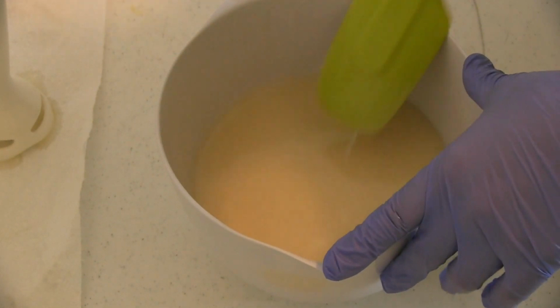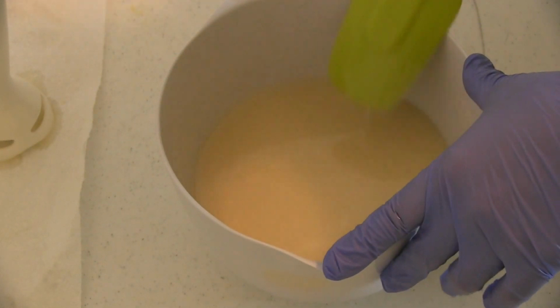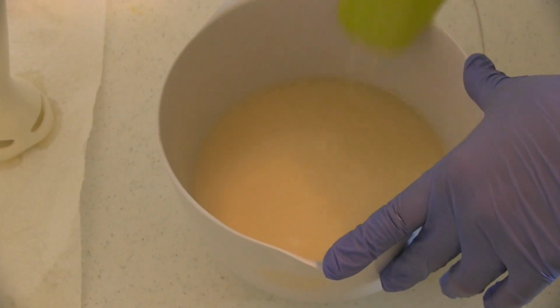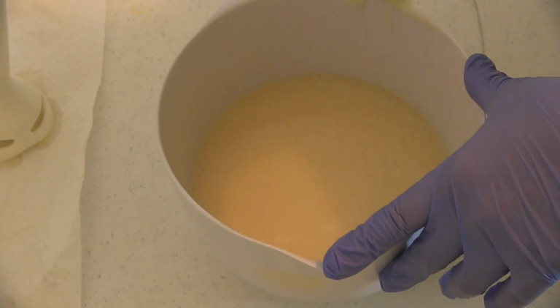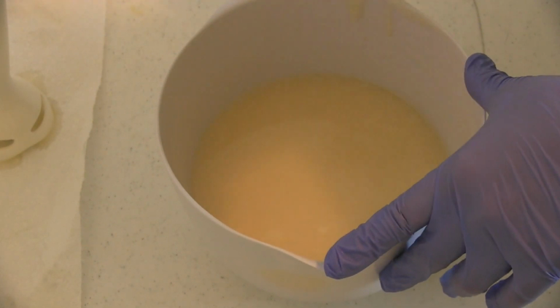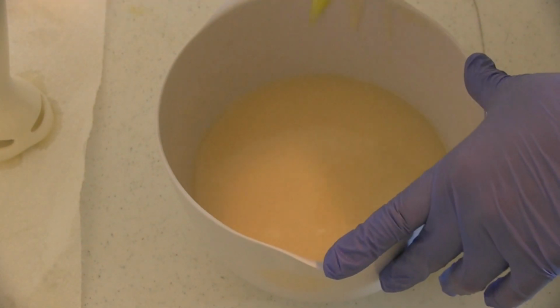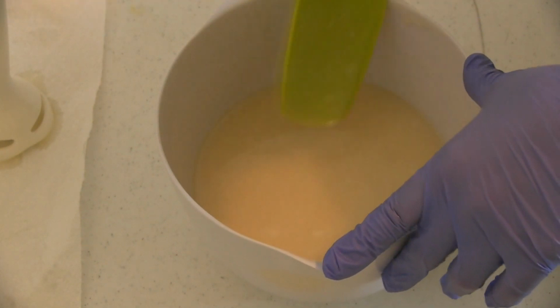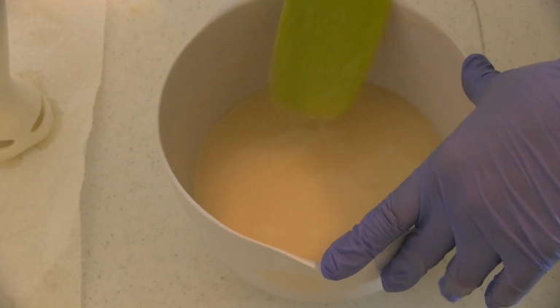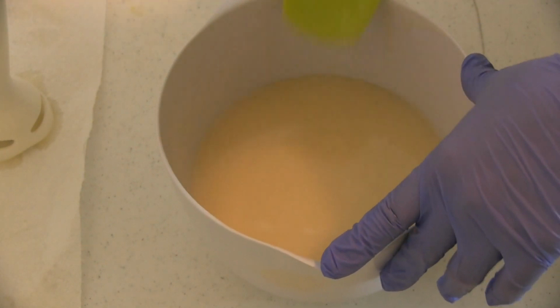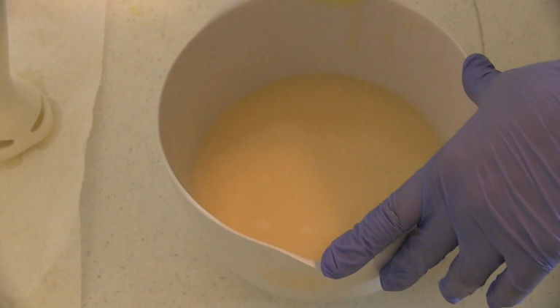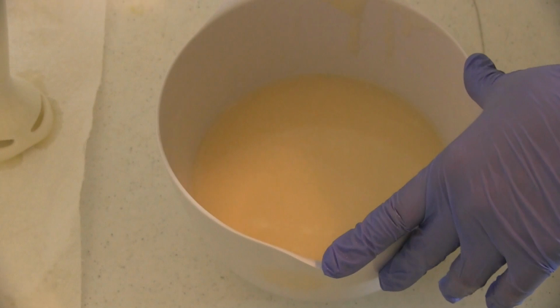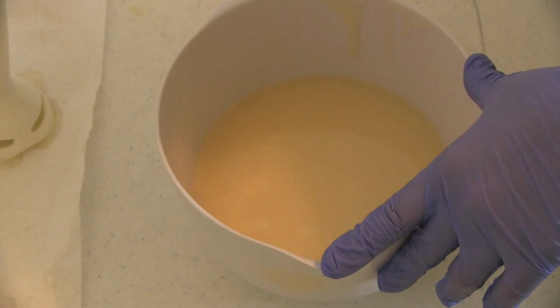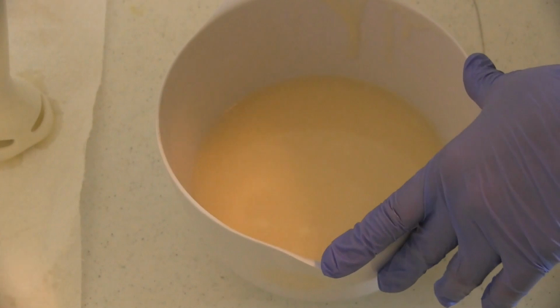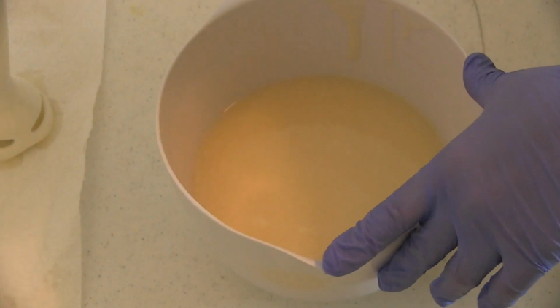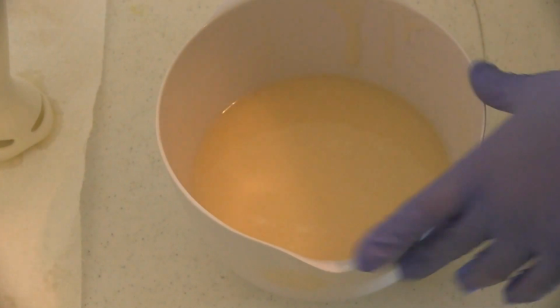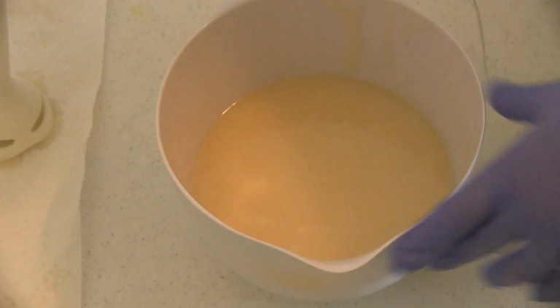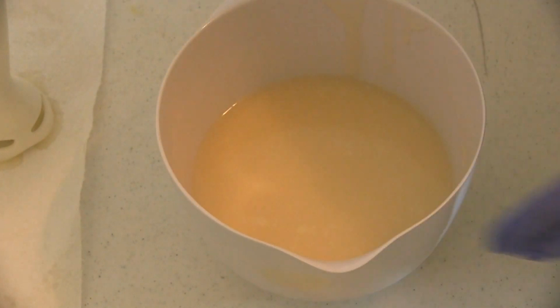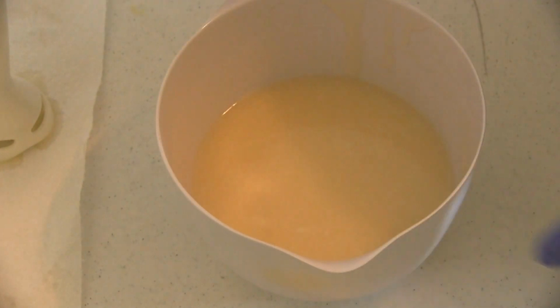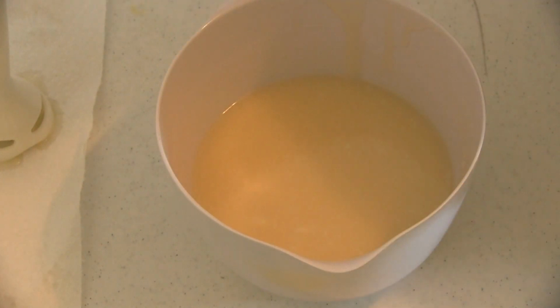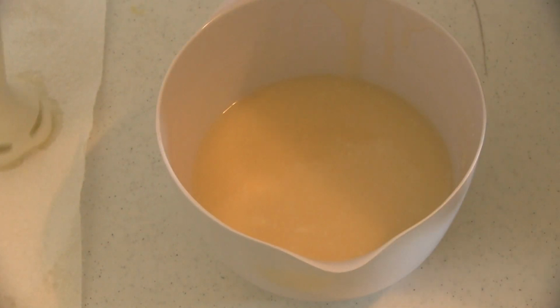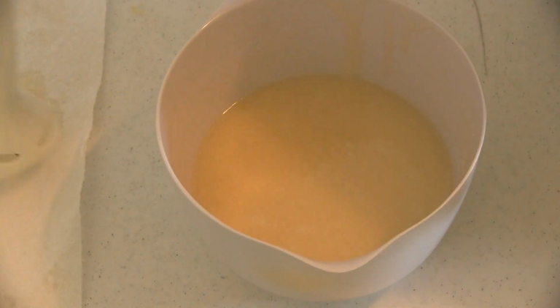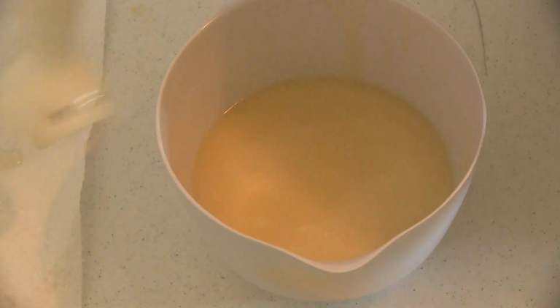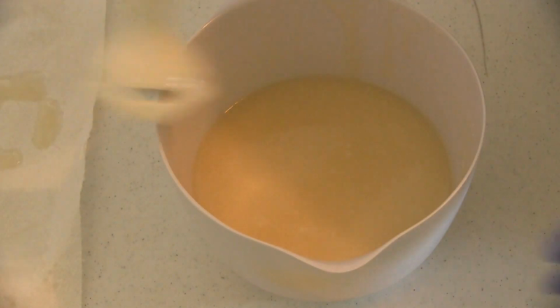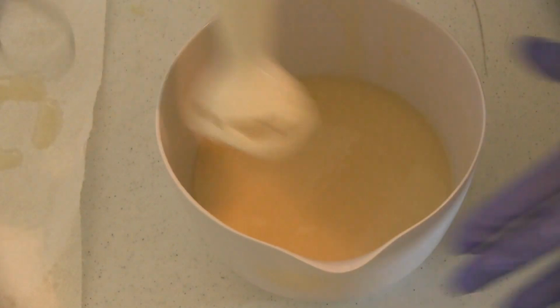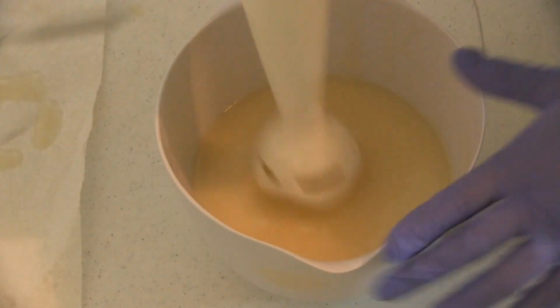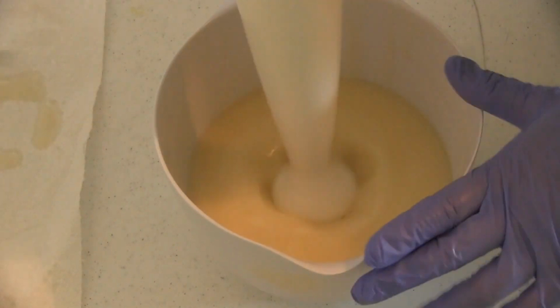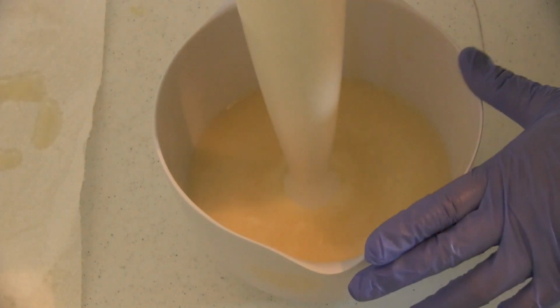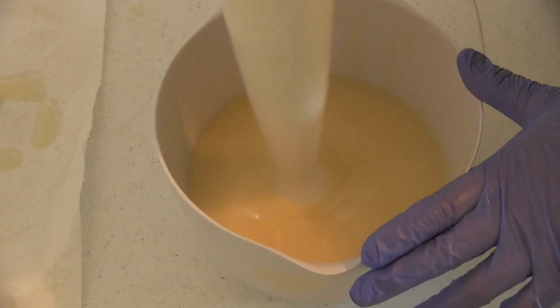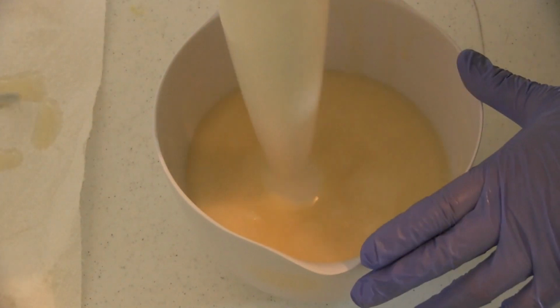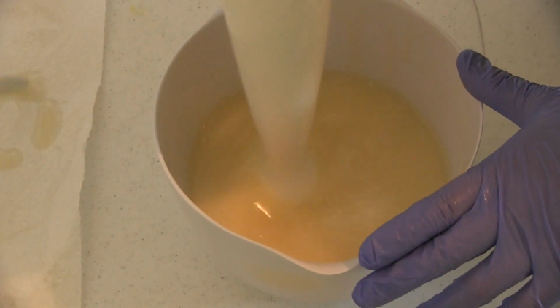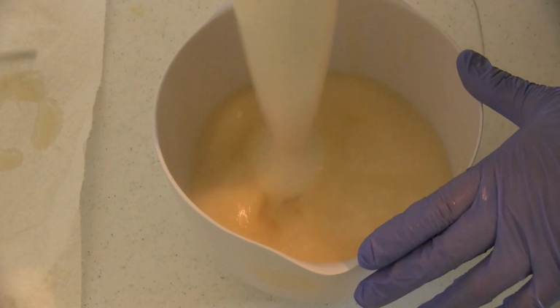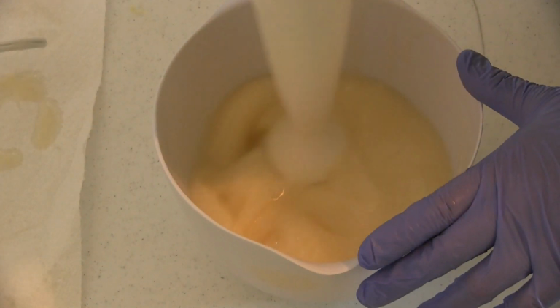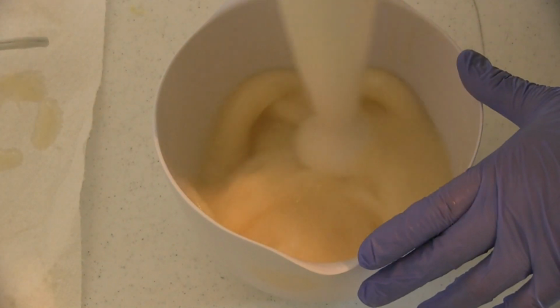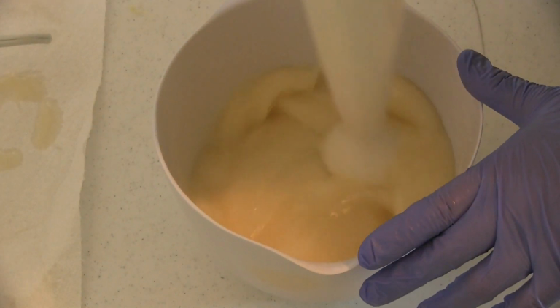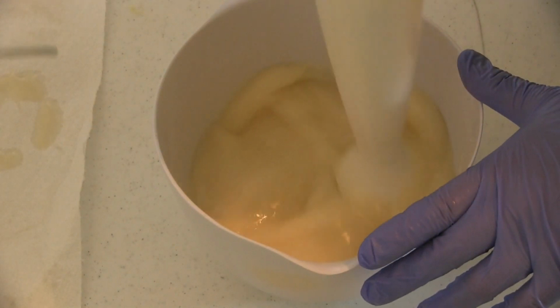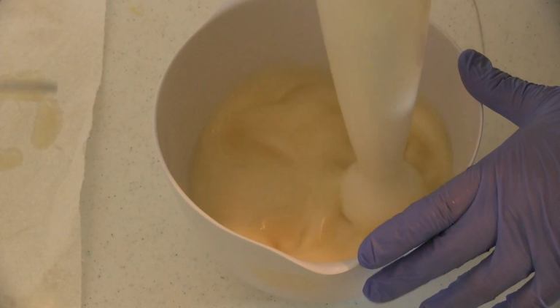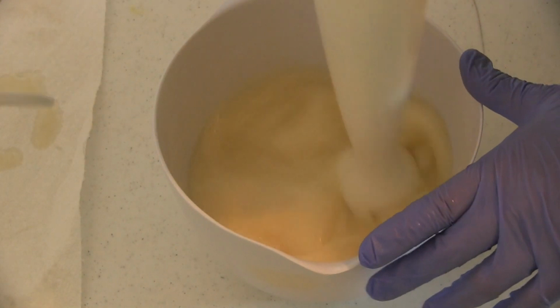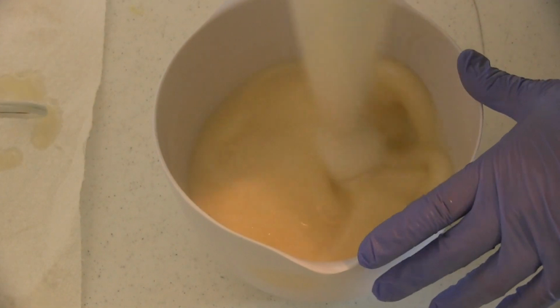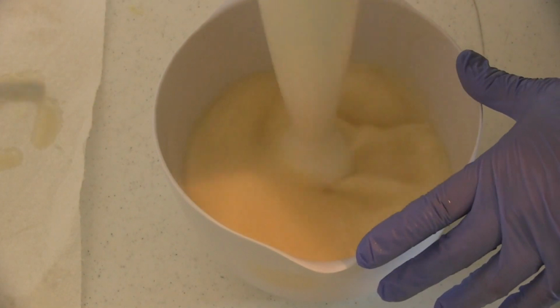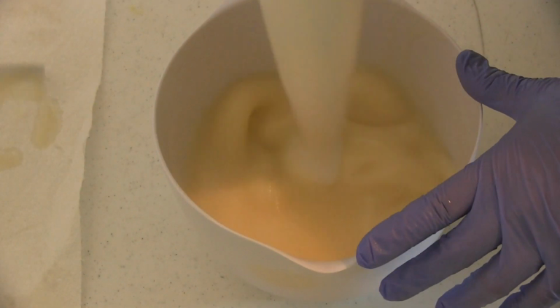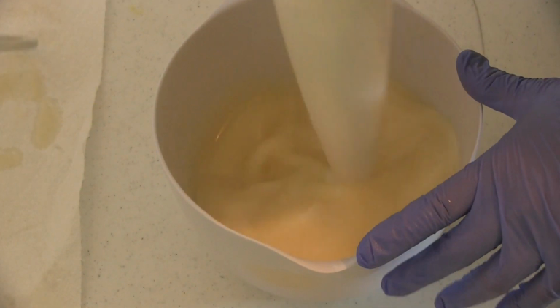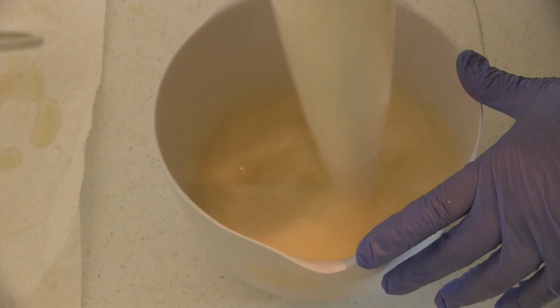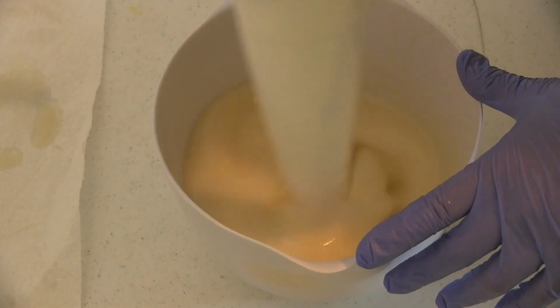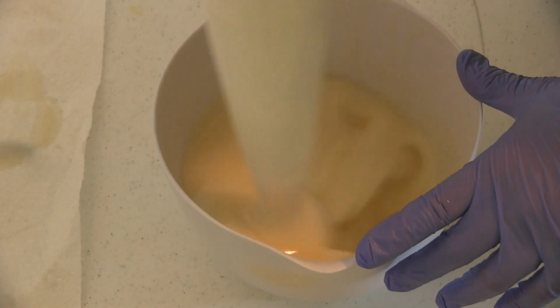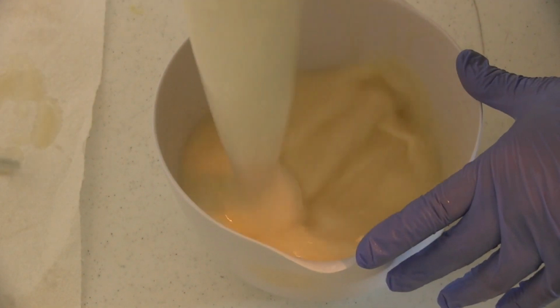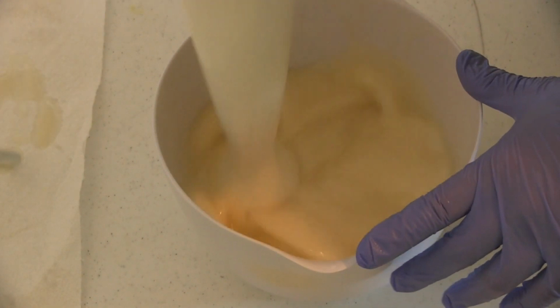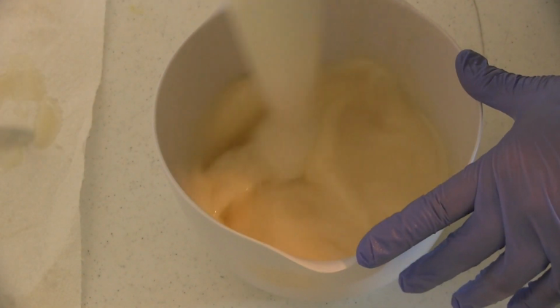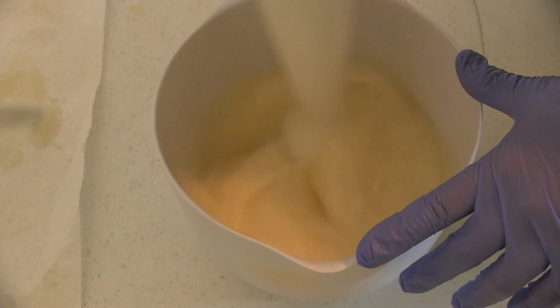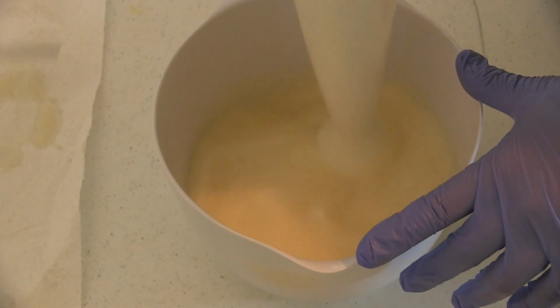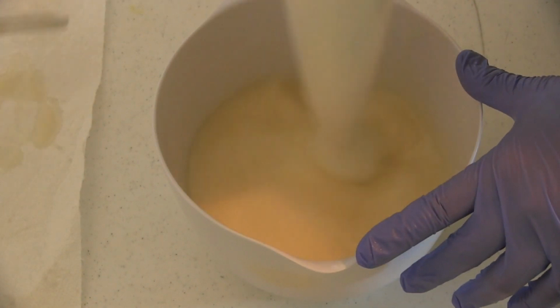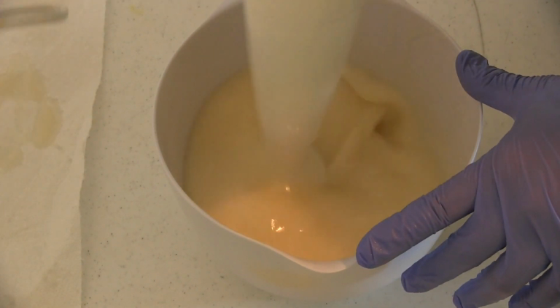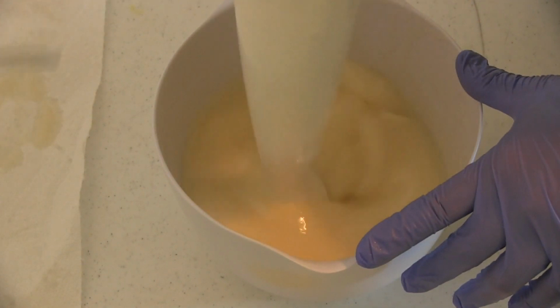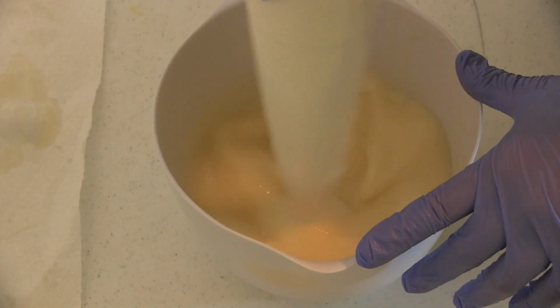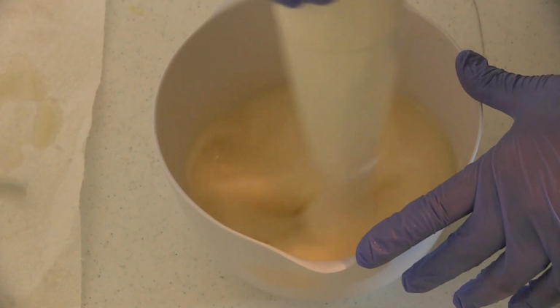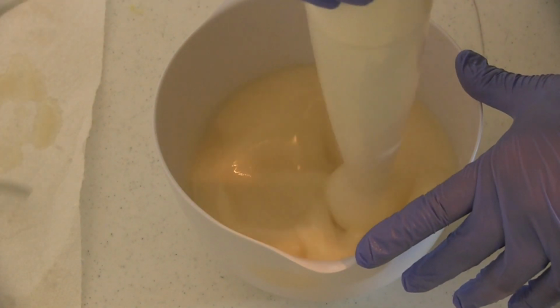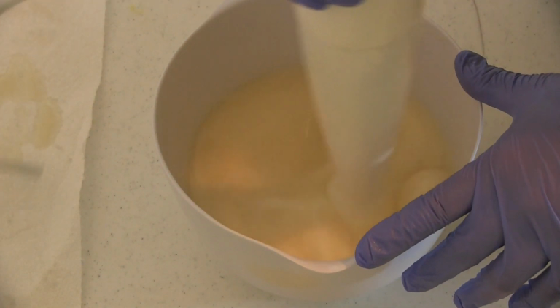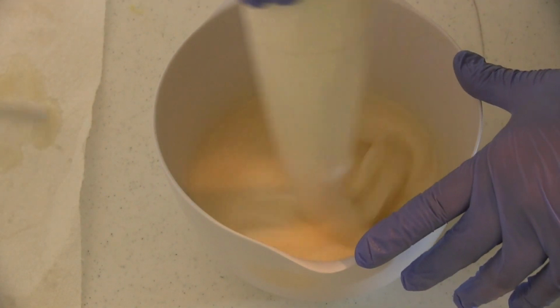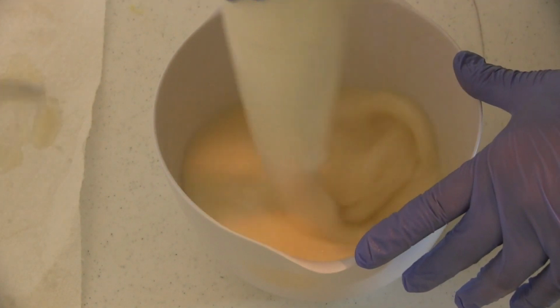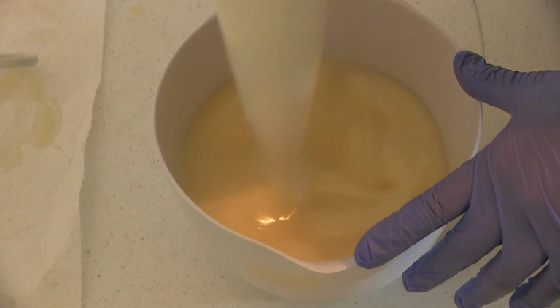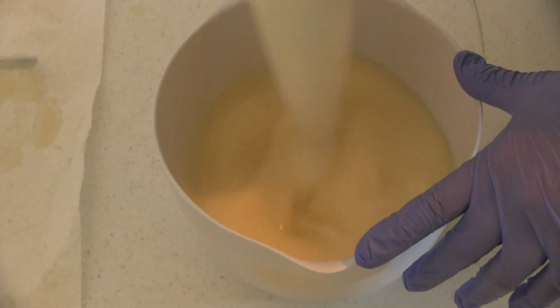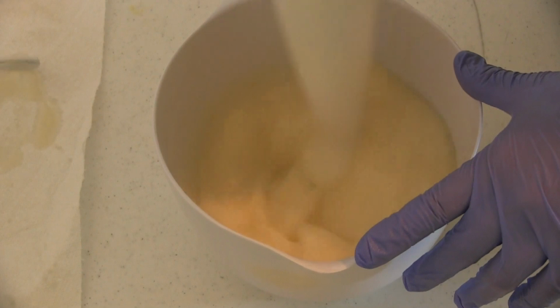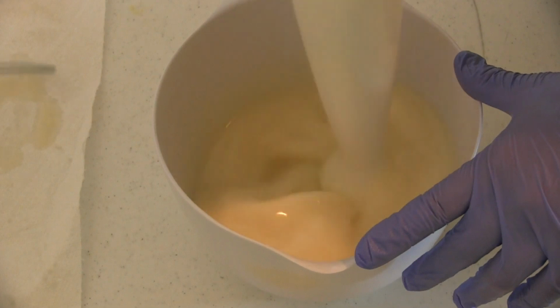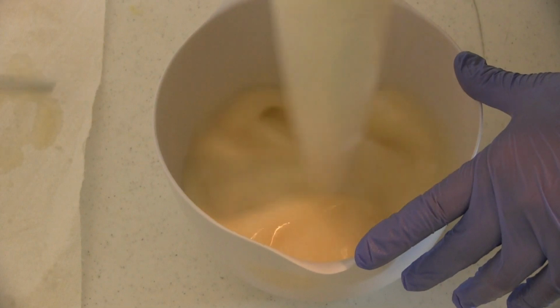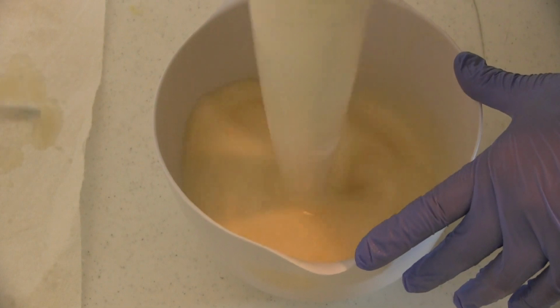I'll also be looking to see if the soap riced, if fragrance separated in the batter, and how the fragrance performed in my finished soap.